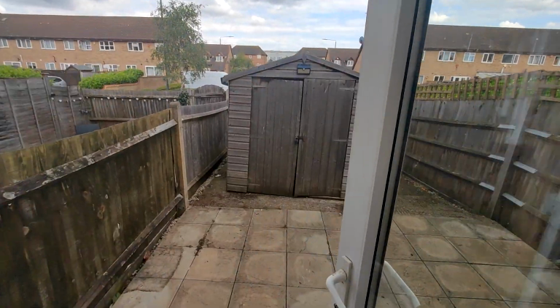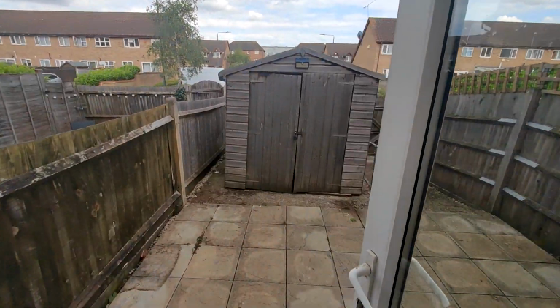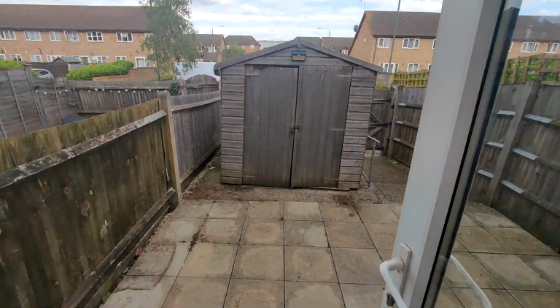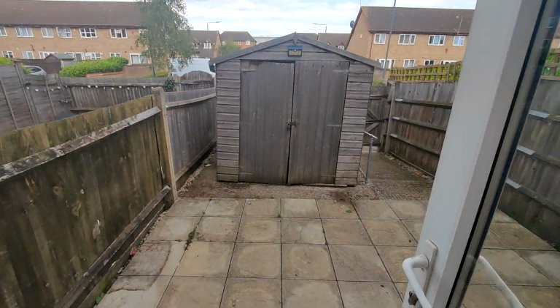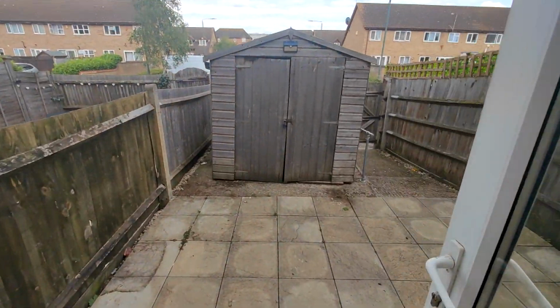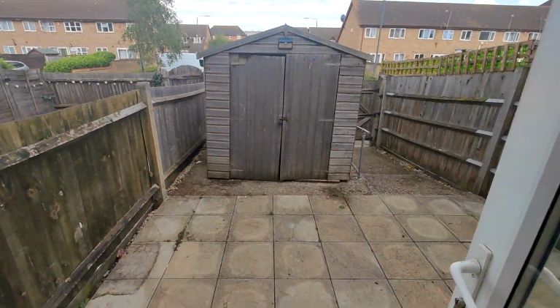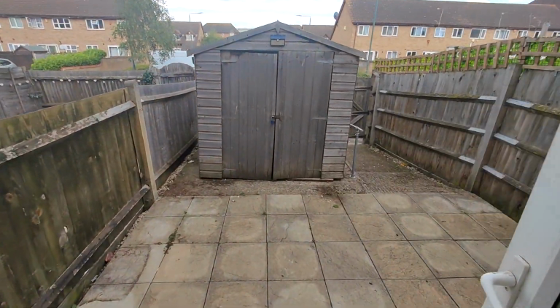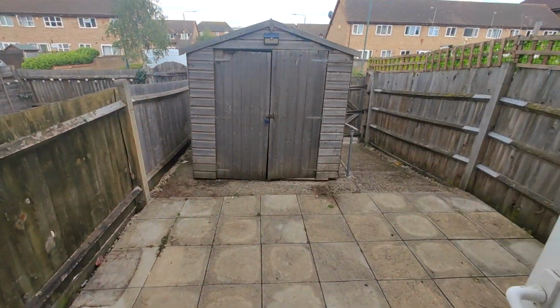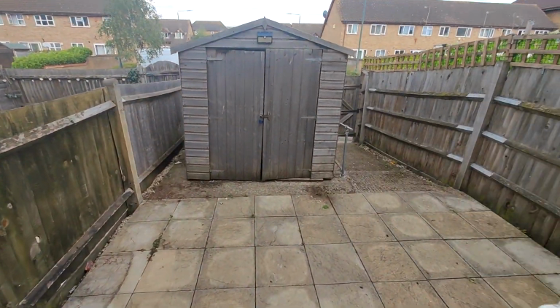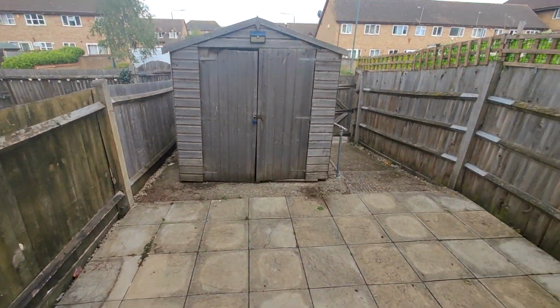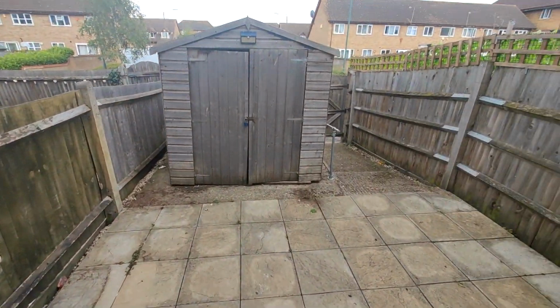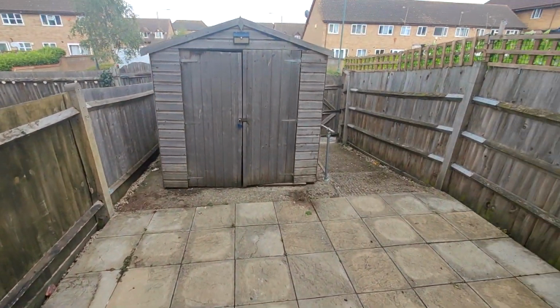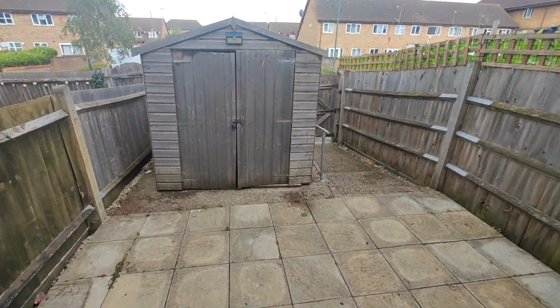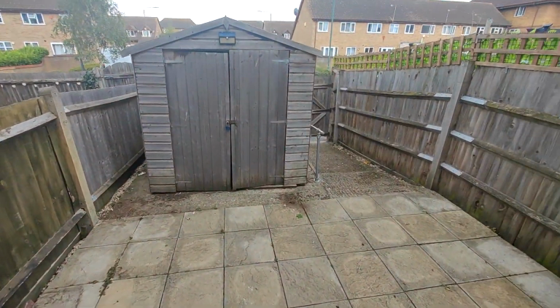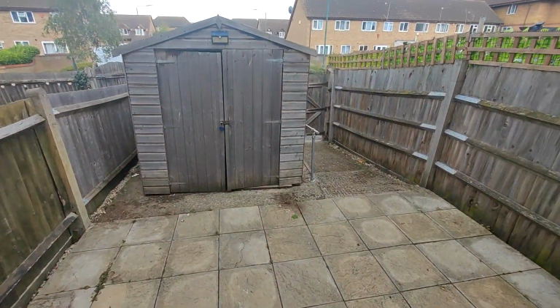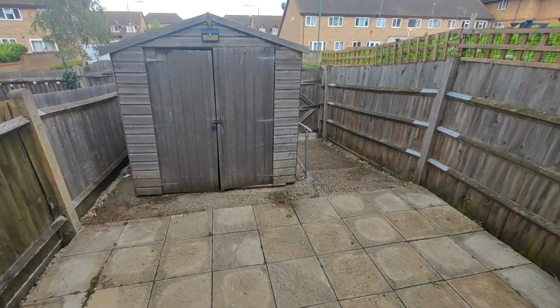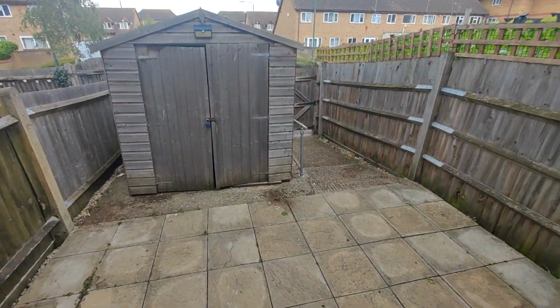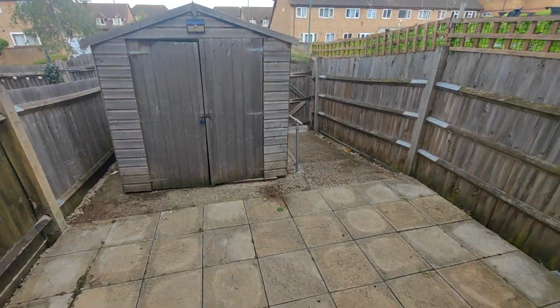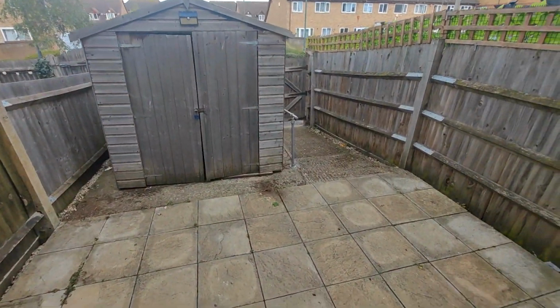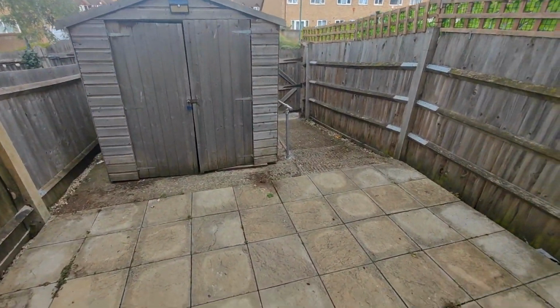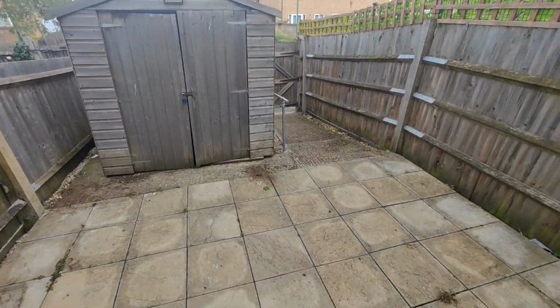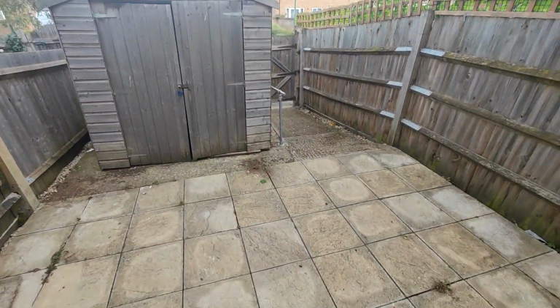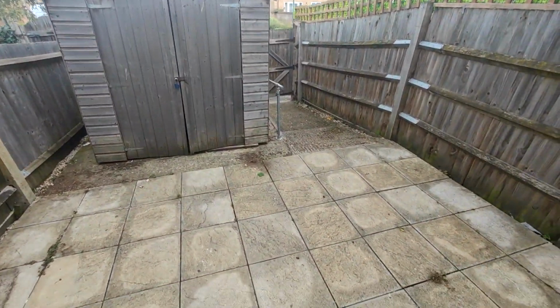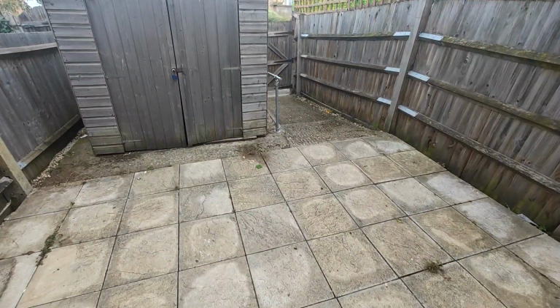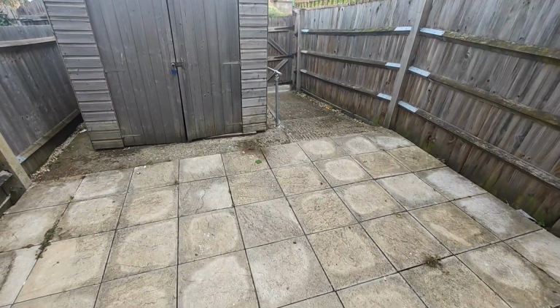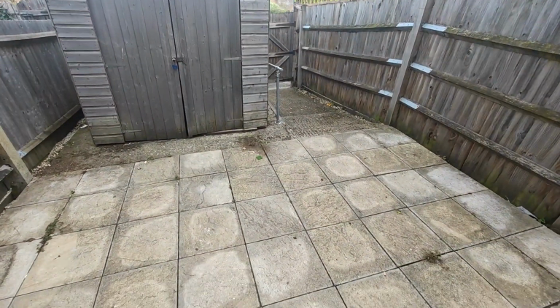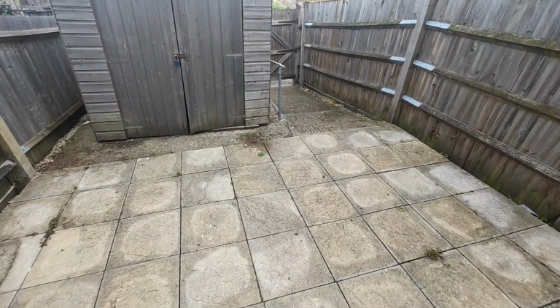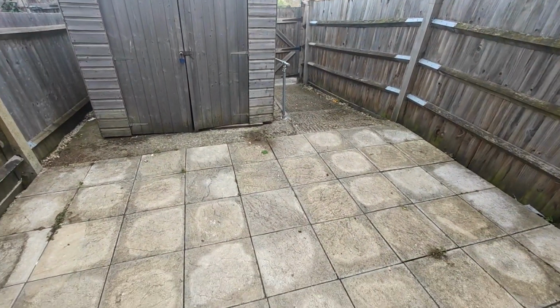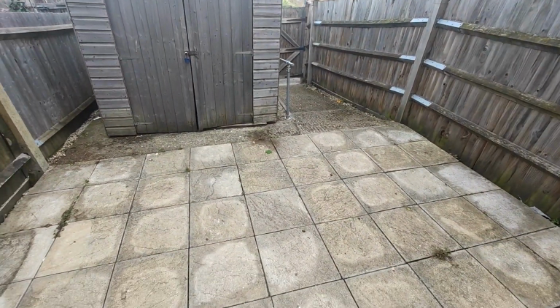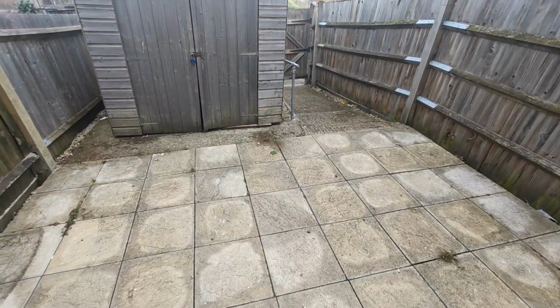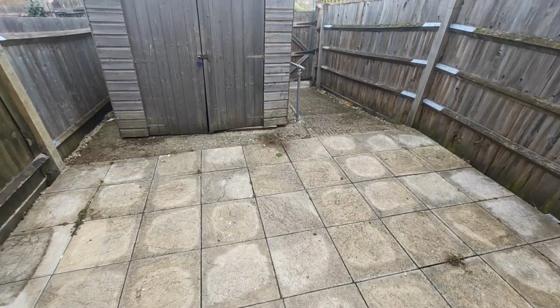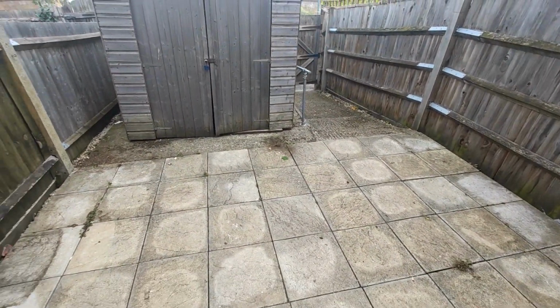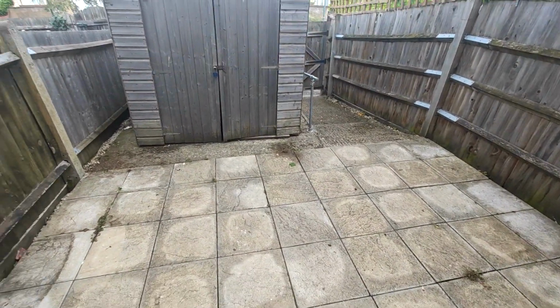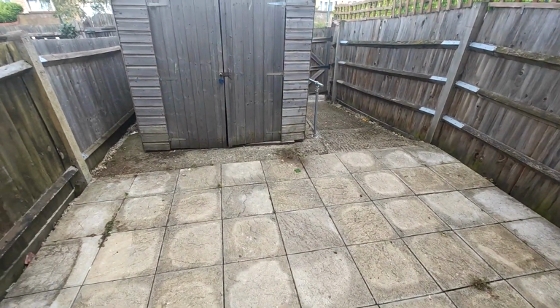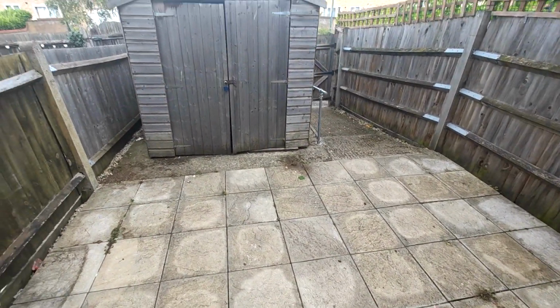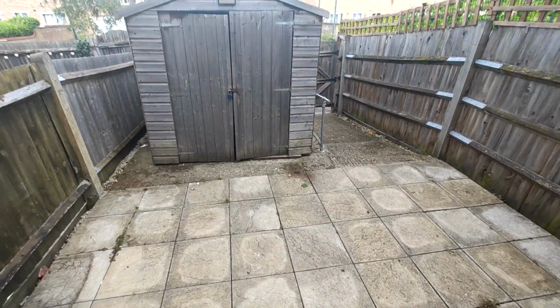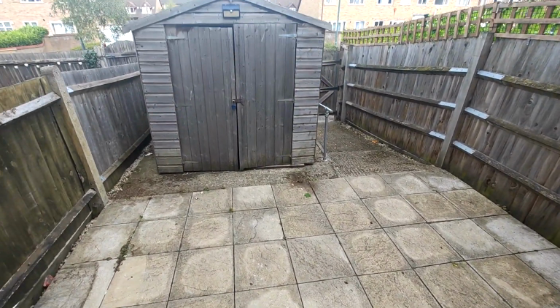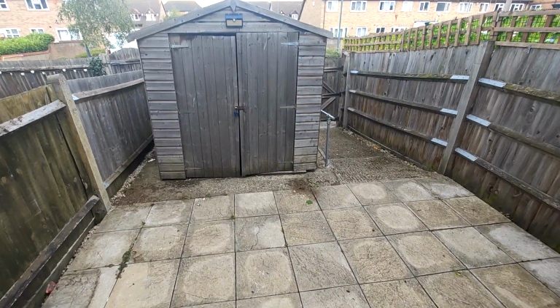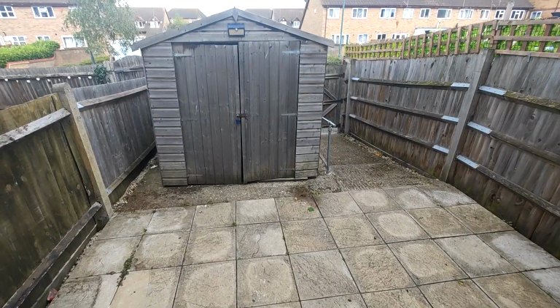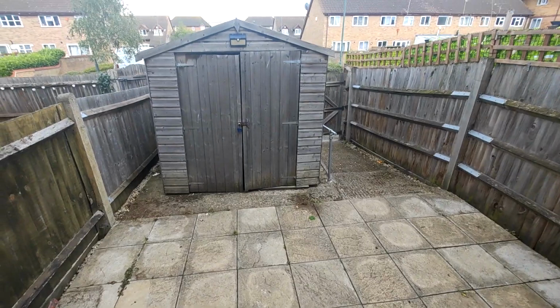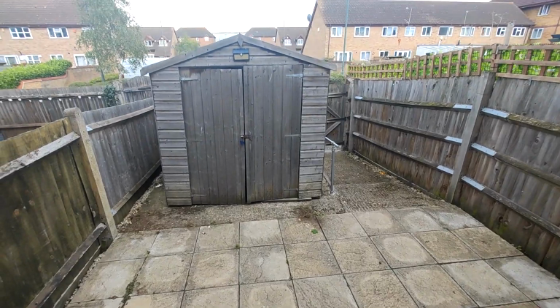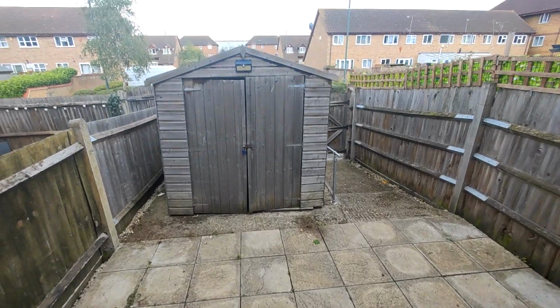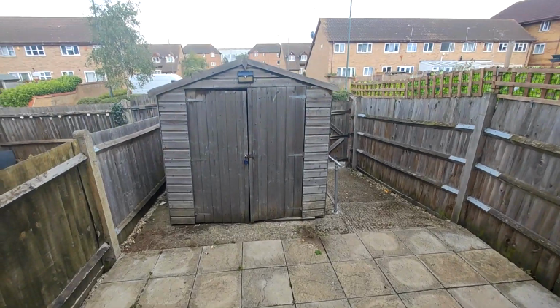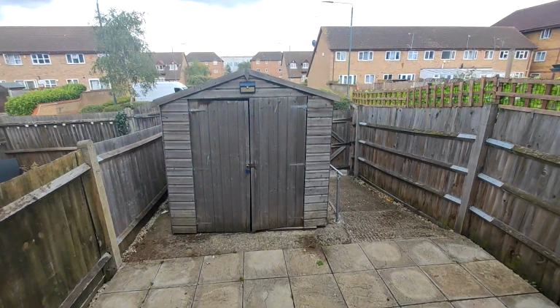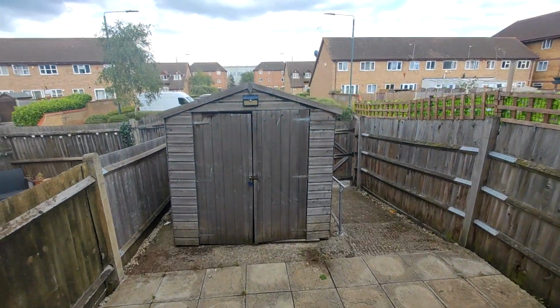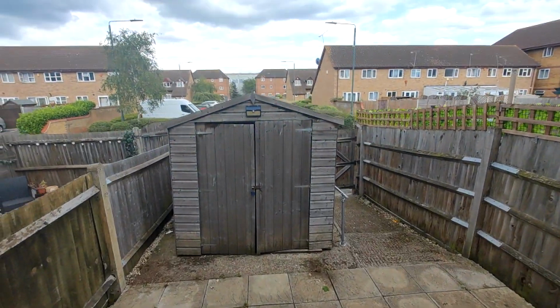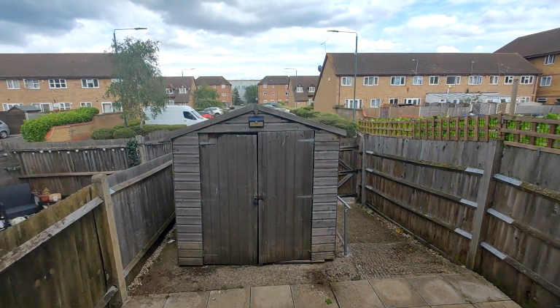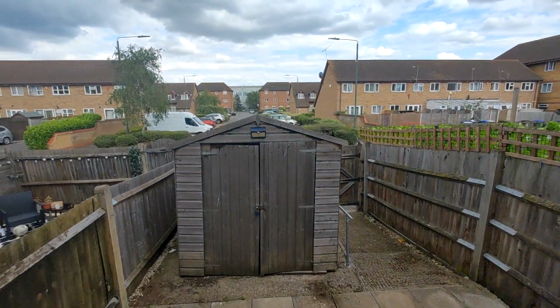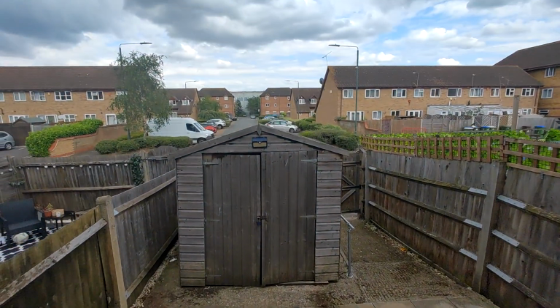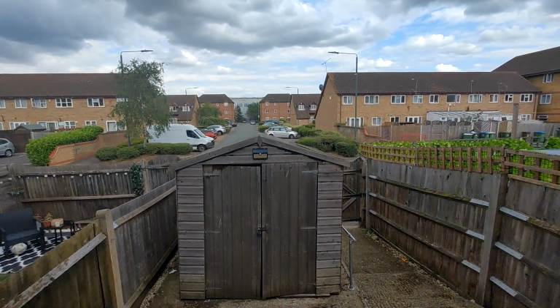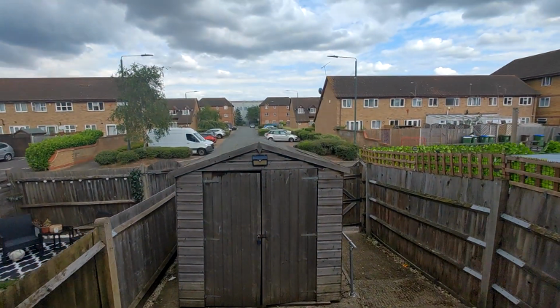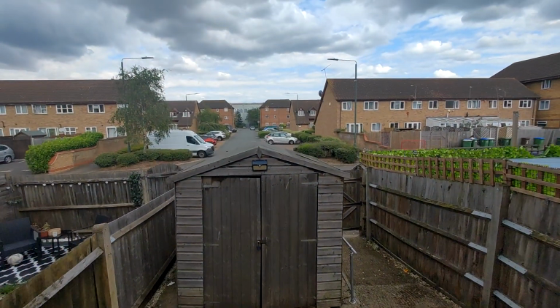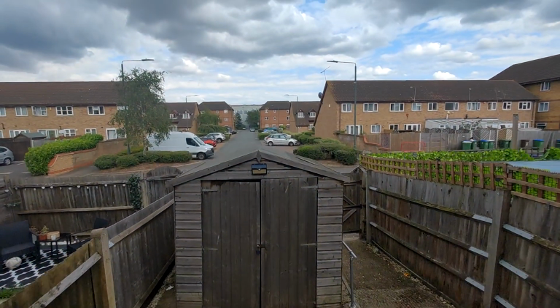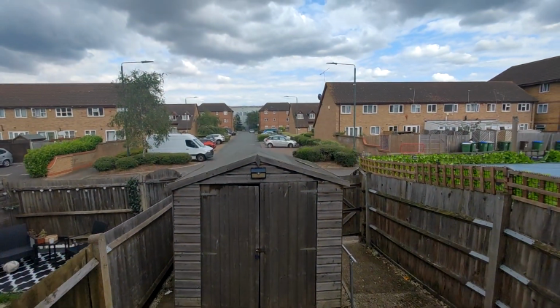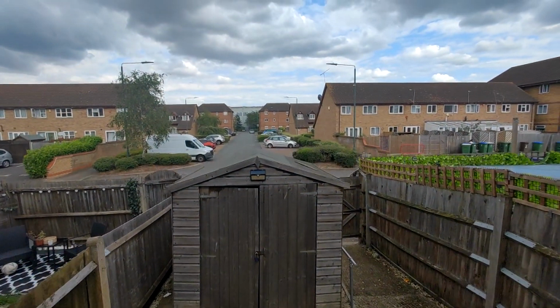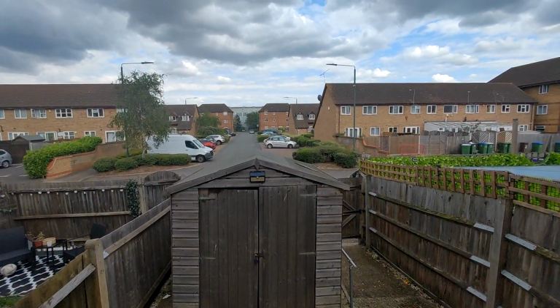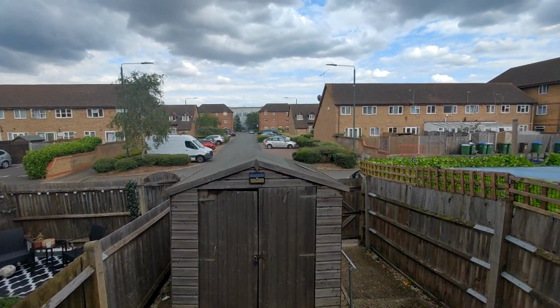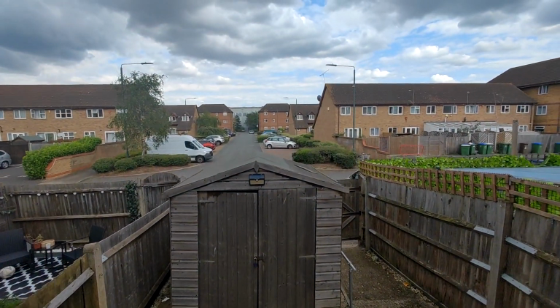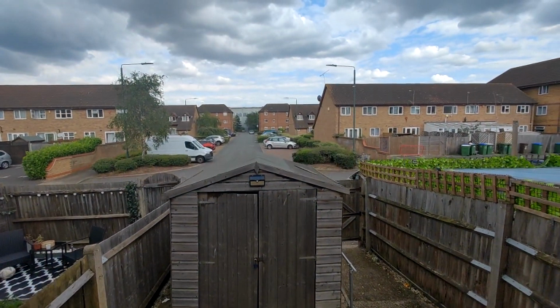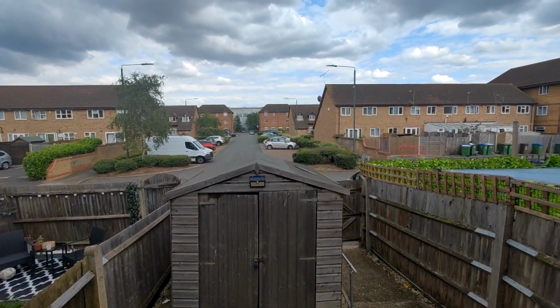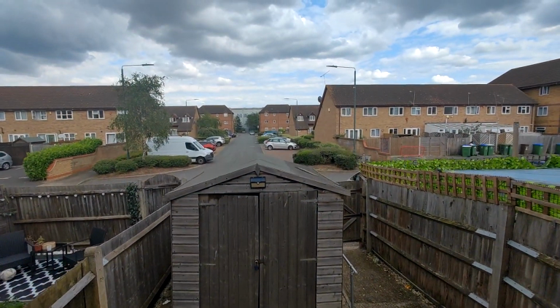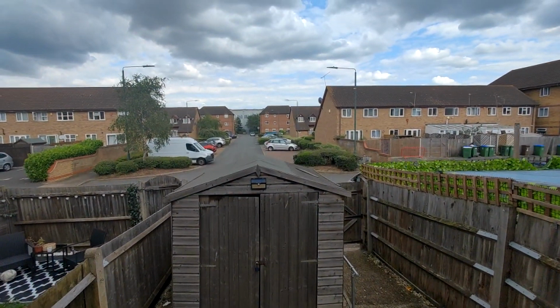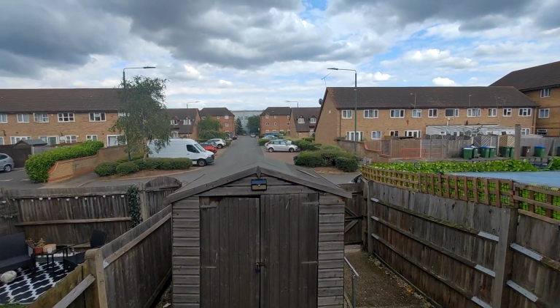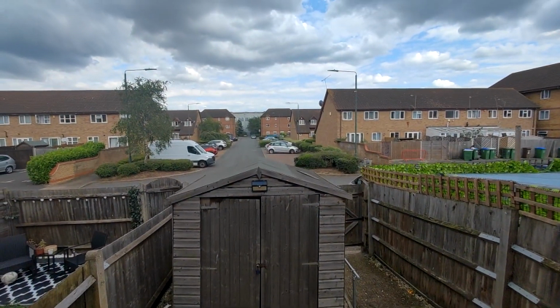And then you've got your back garden which is all slabbed. Just towards the back is resident parking.